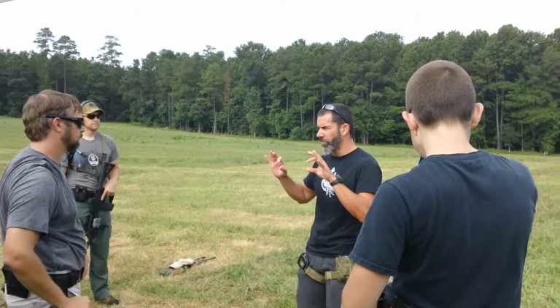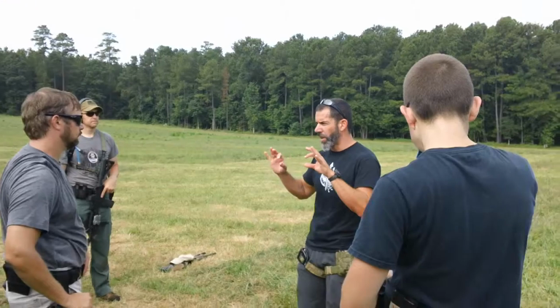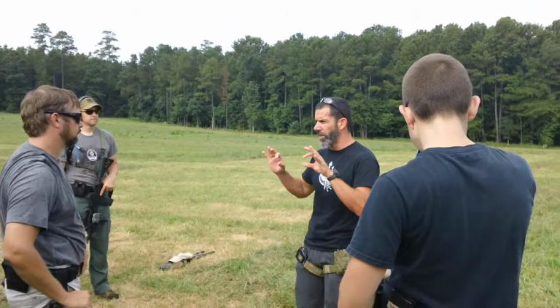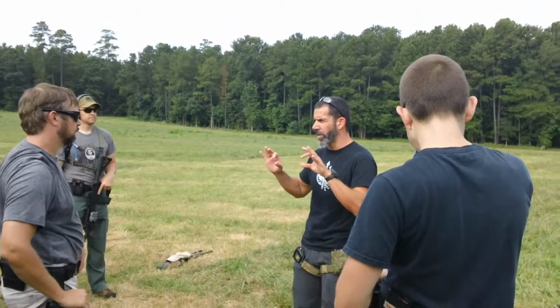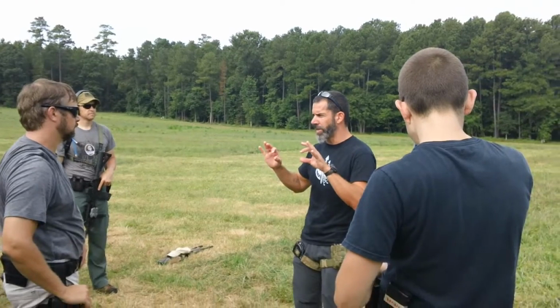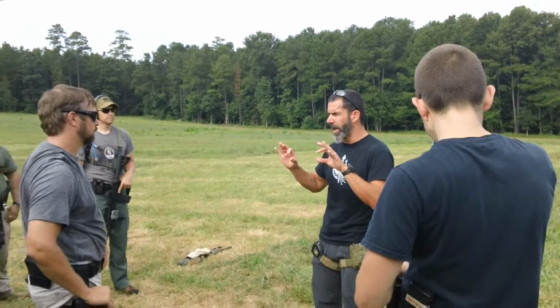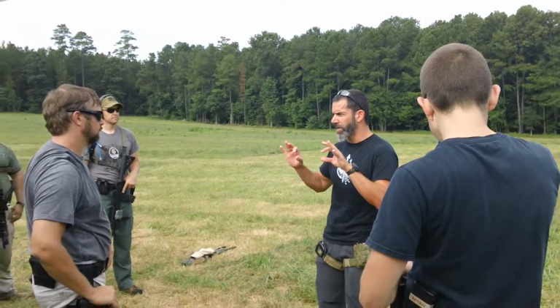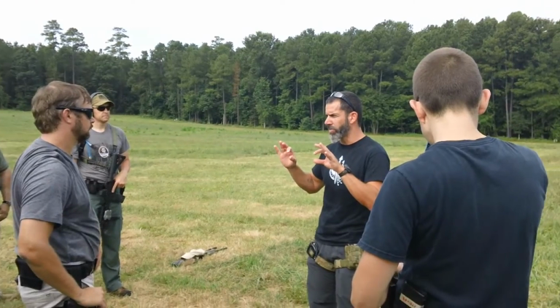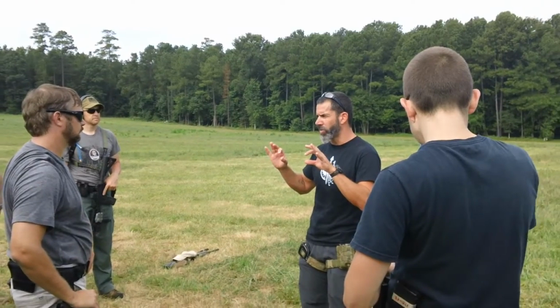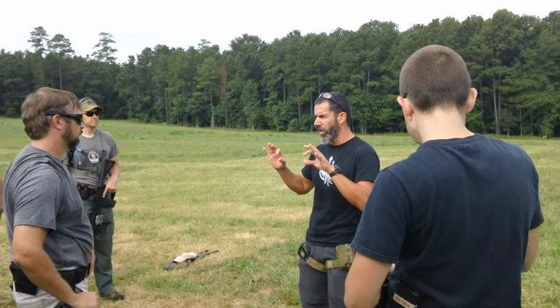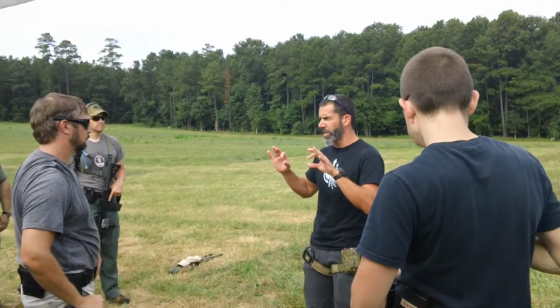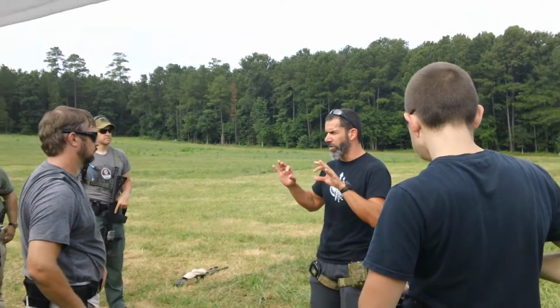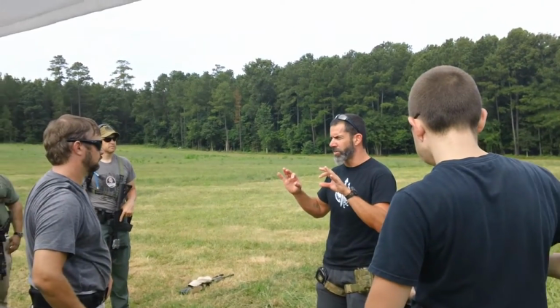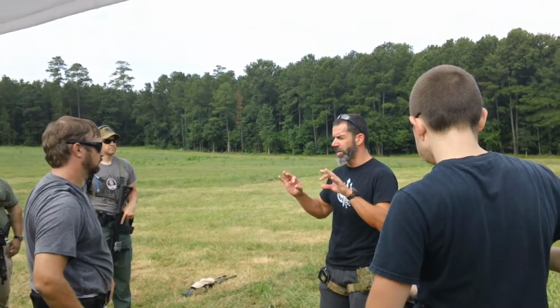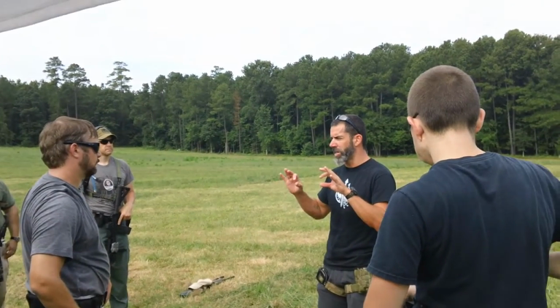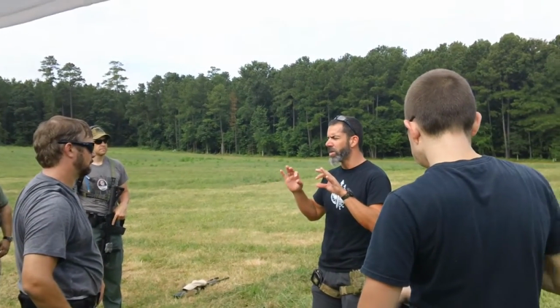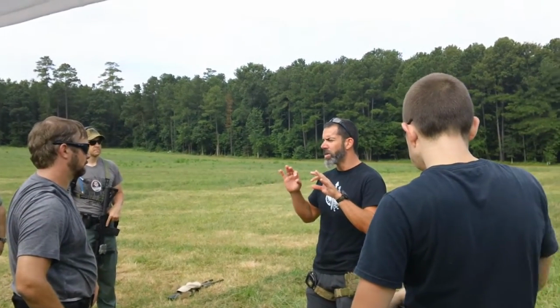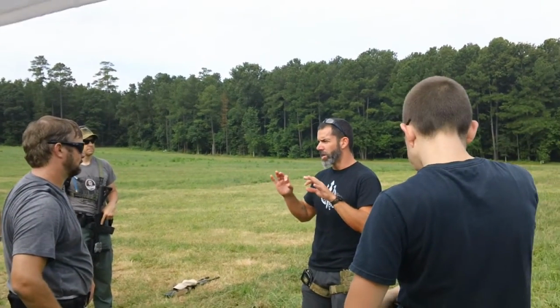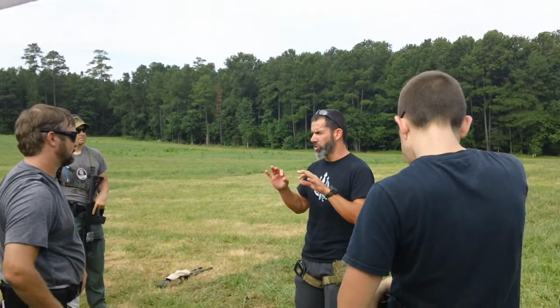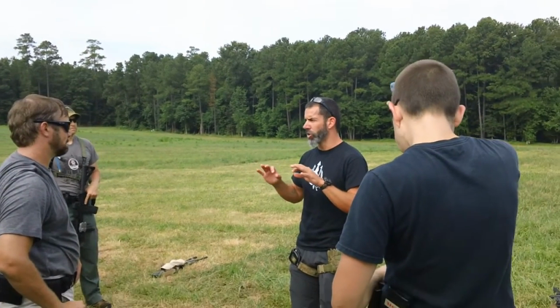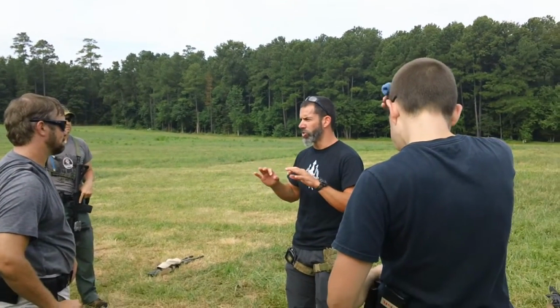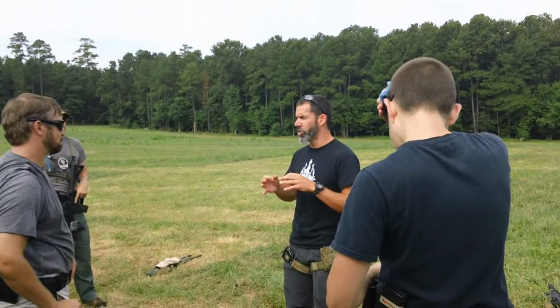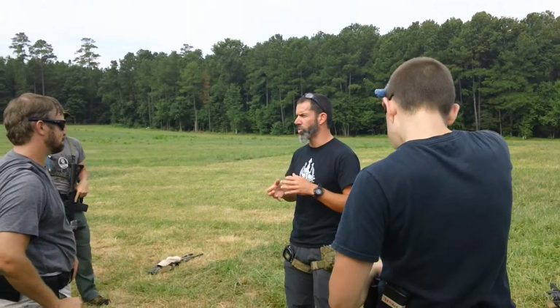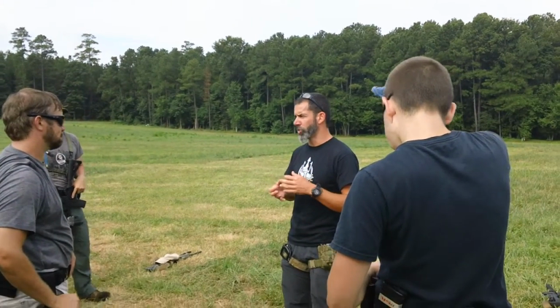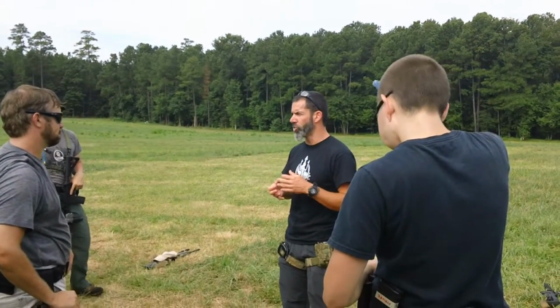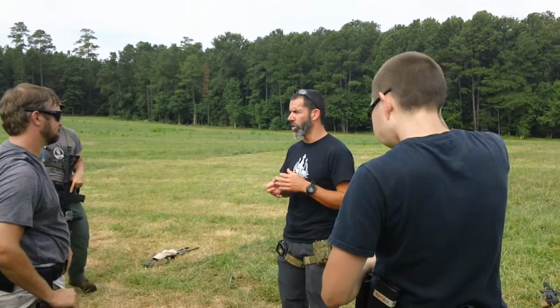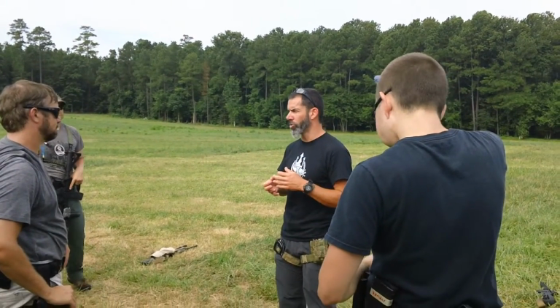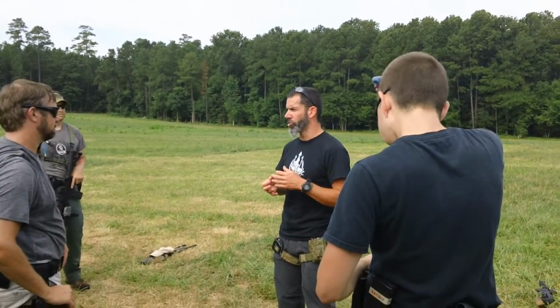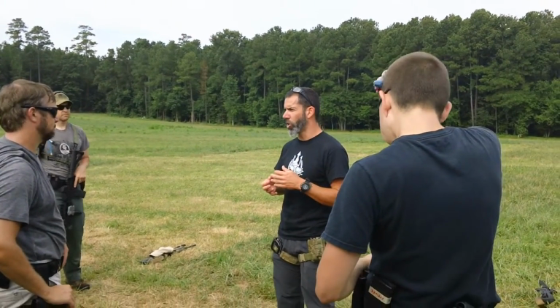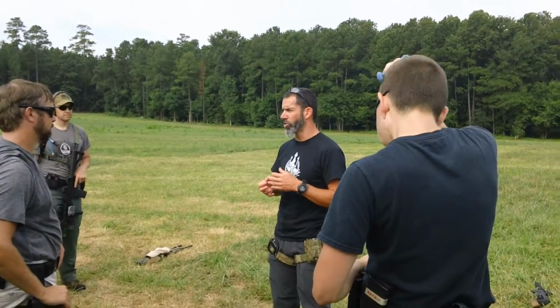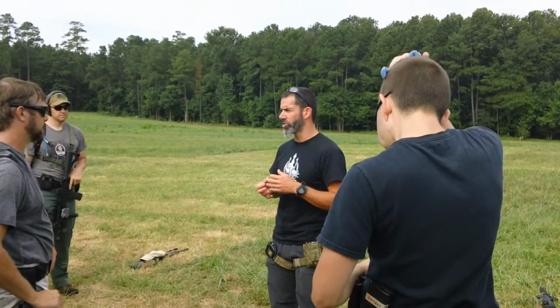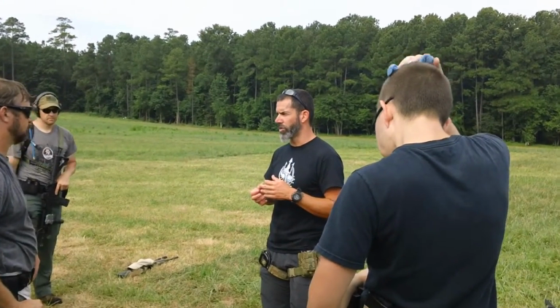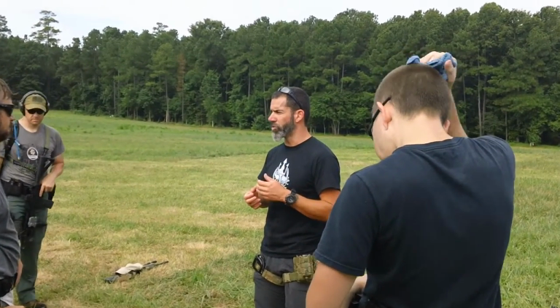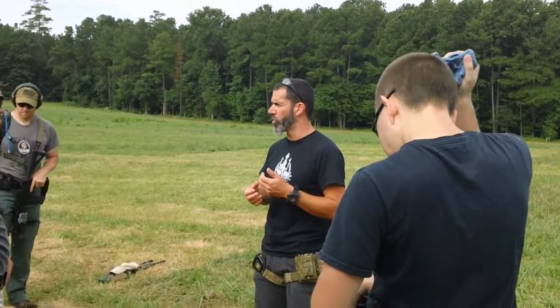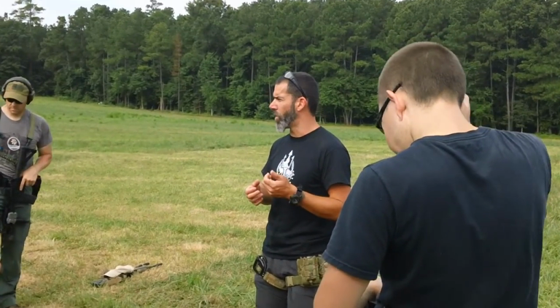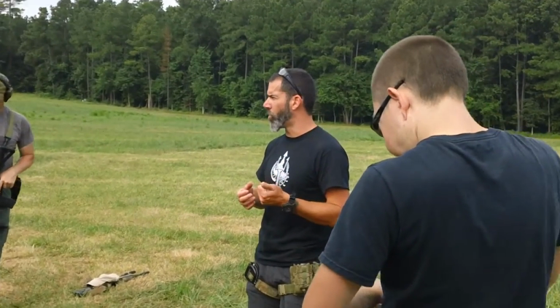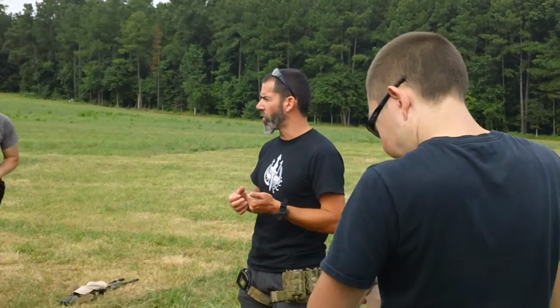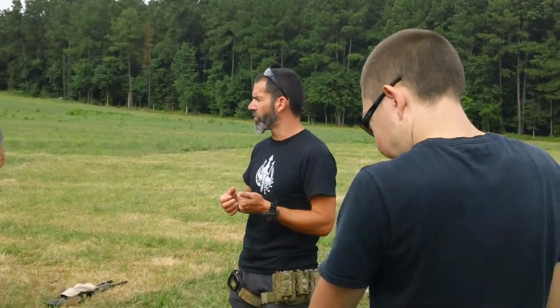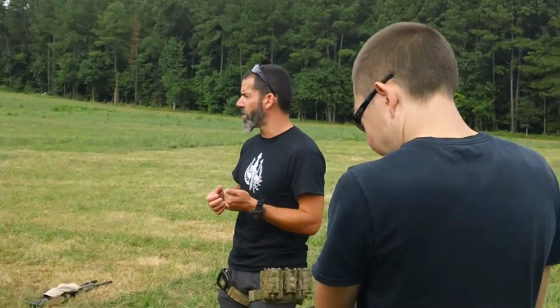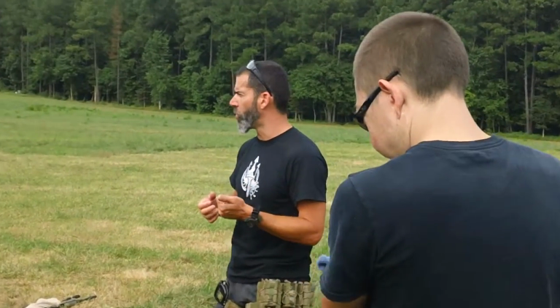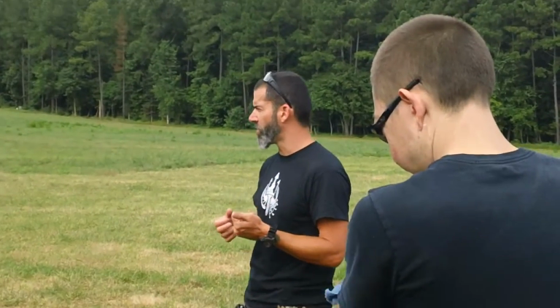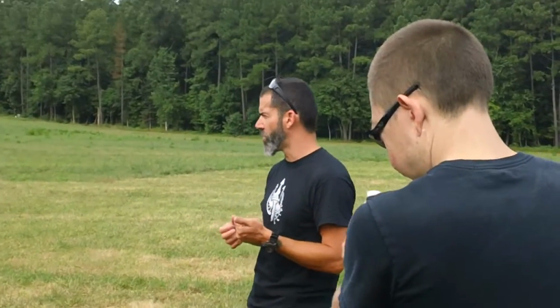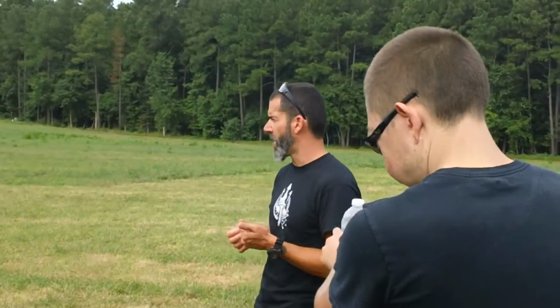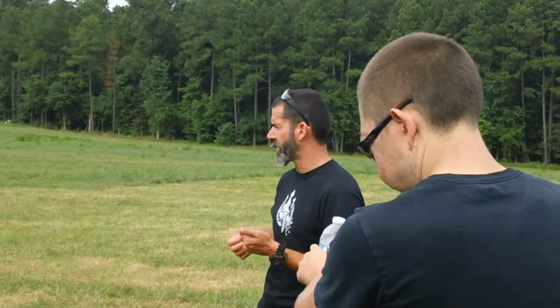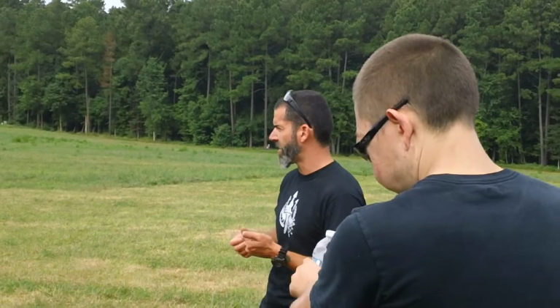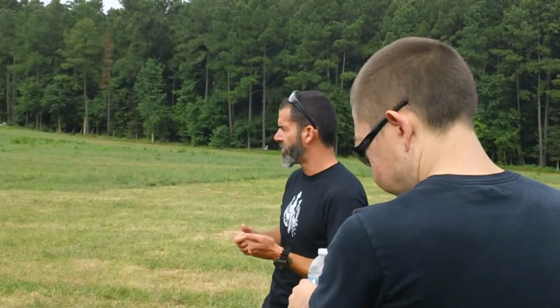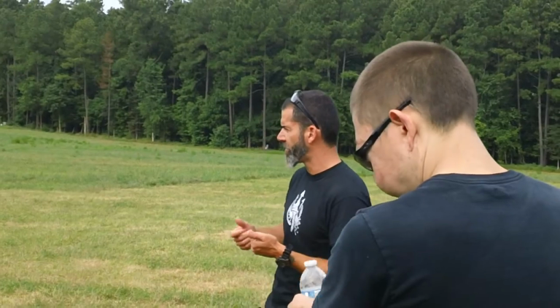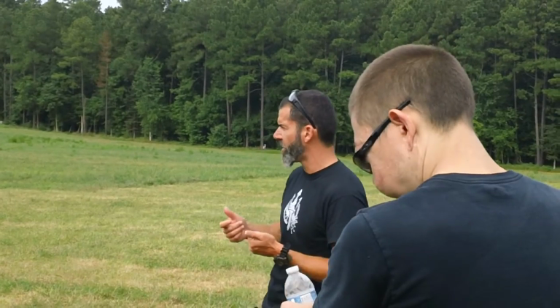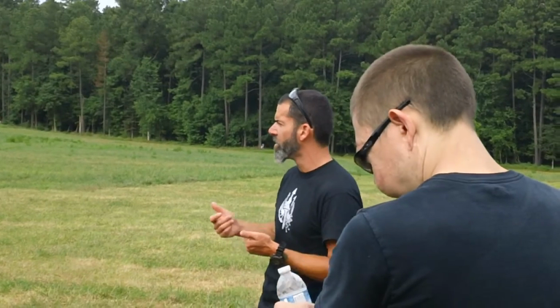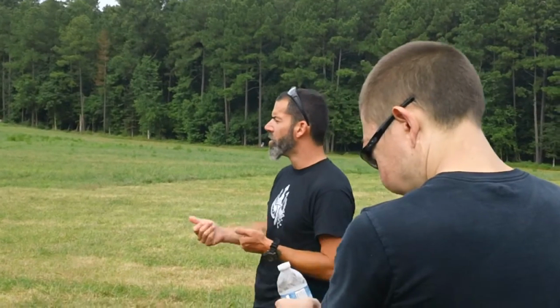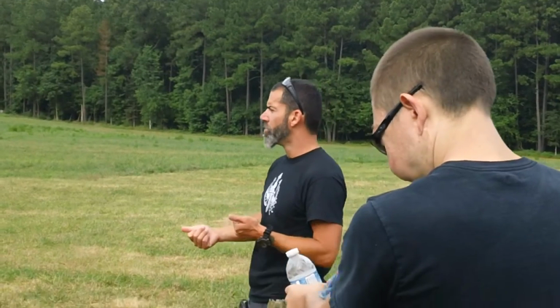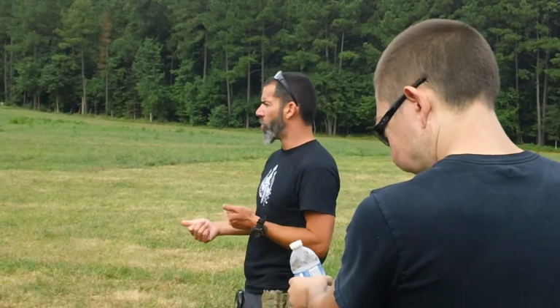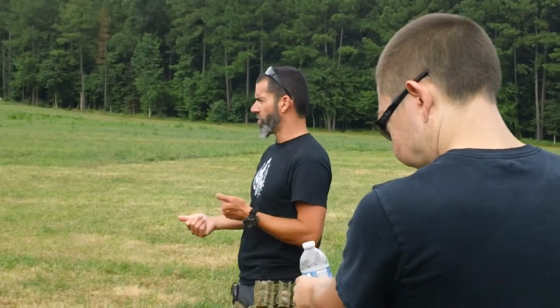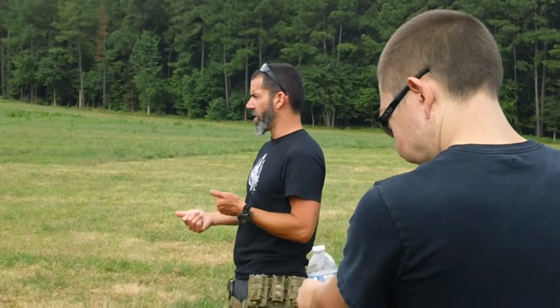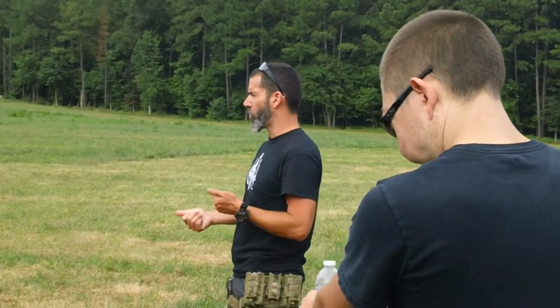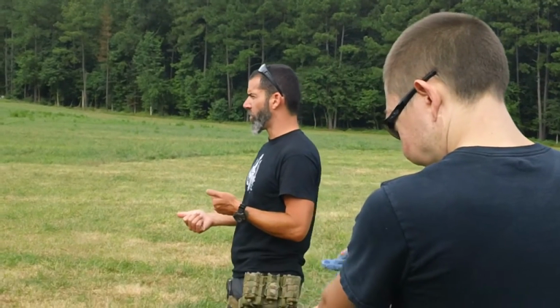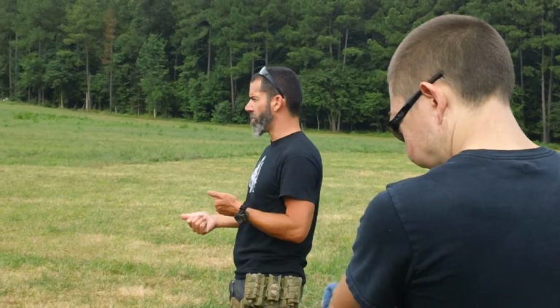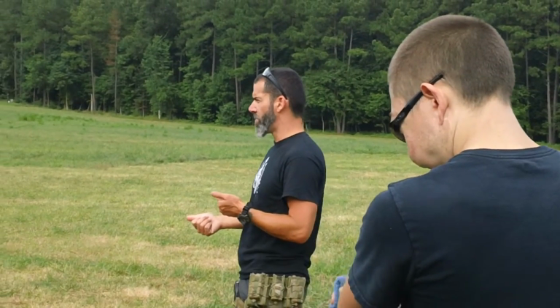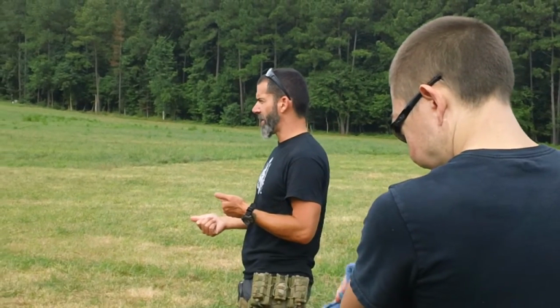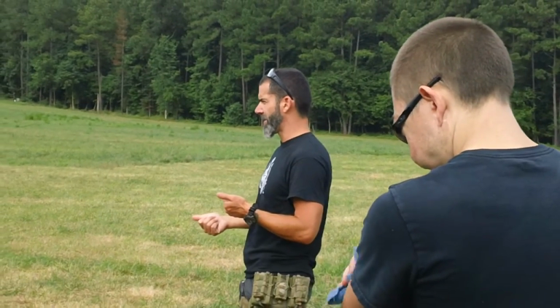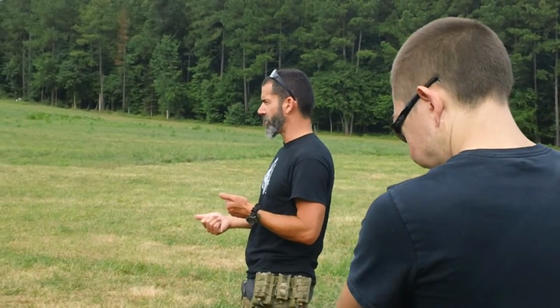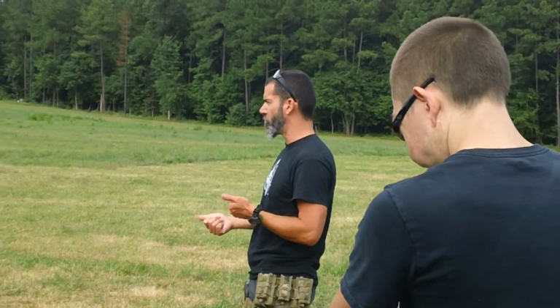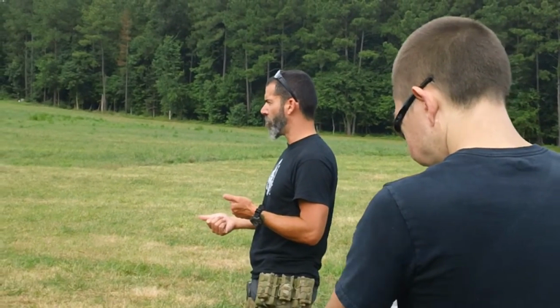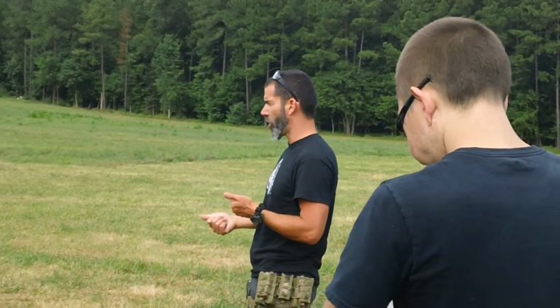I'm going to say it like that because it's not a guarantee. It's close to a 200-yard zero. So I'm point of aim, point of impact at 50; point of aim, point of impact at 200.